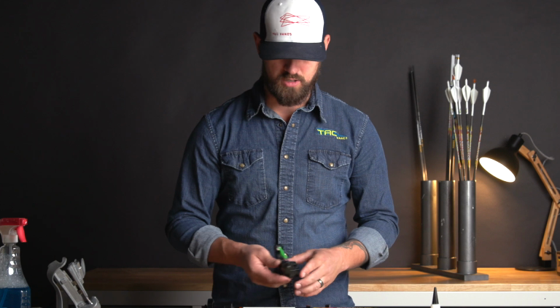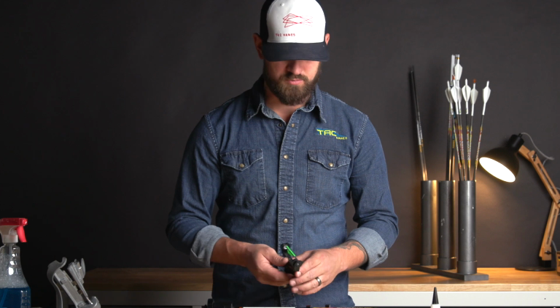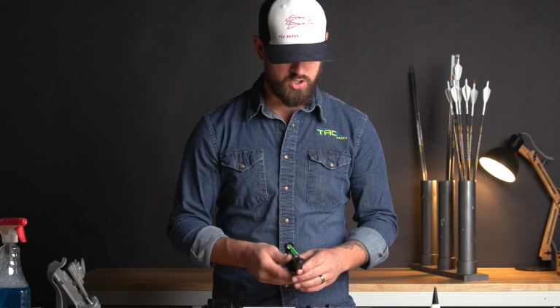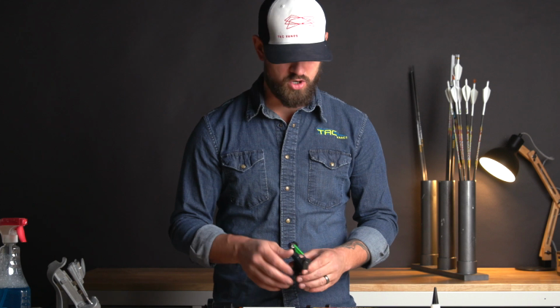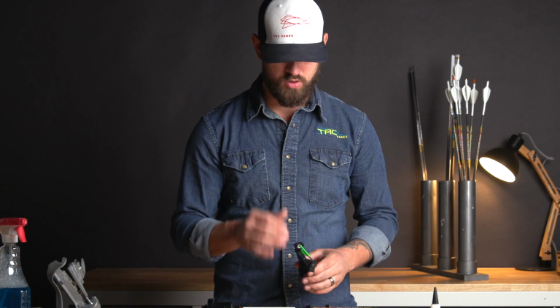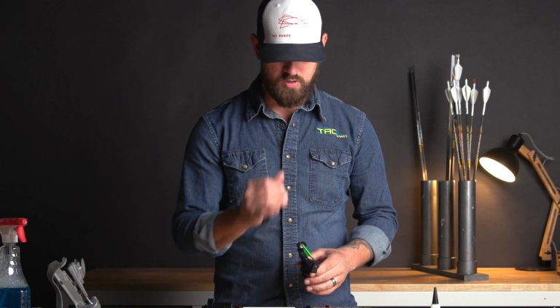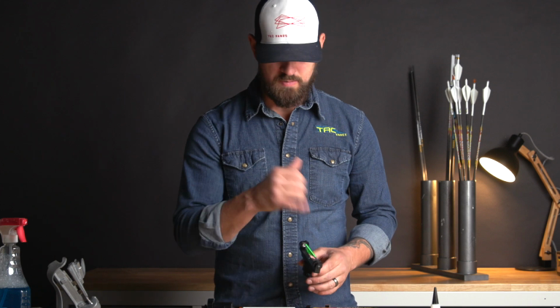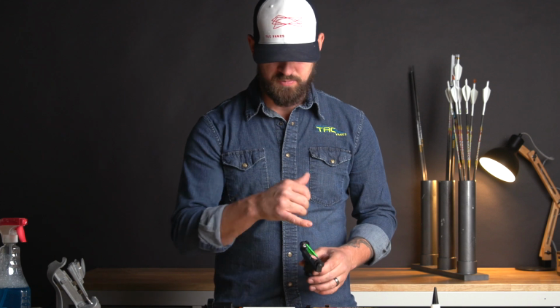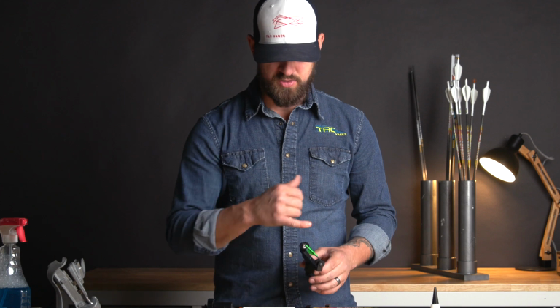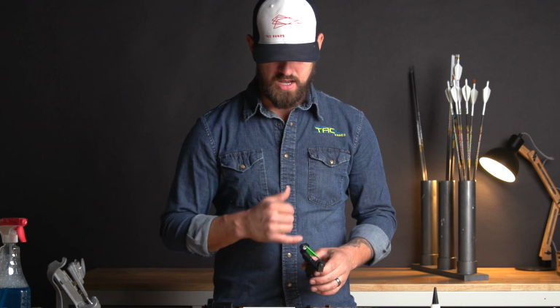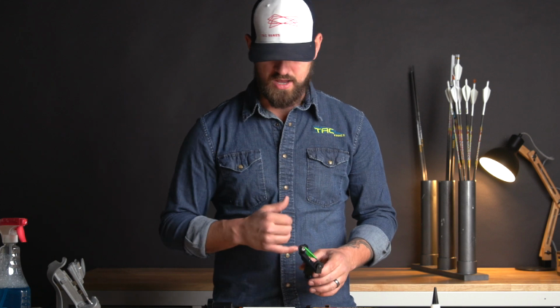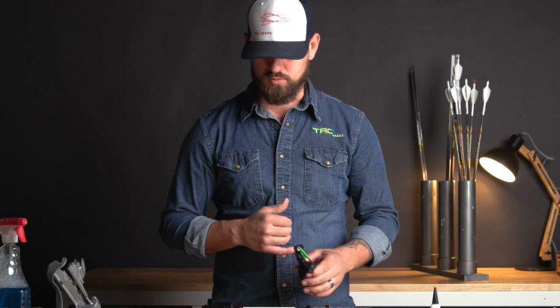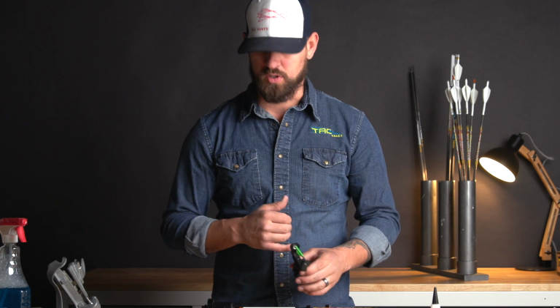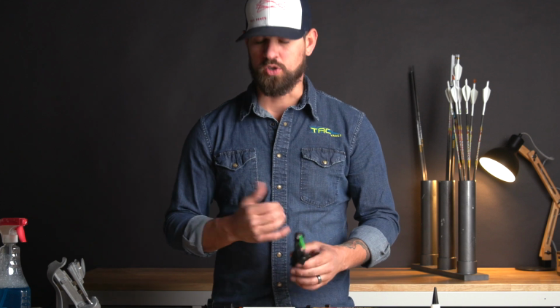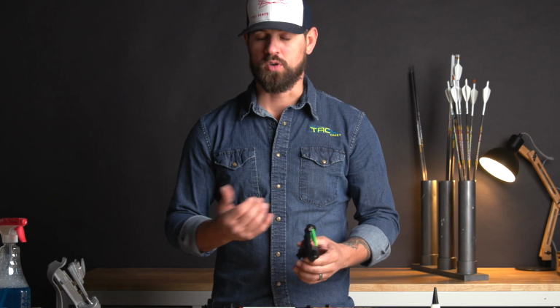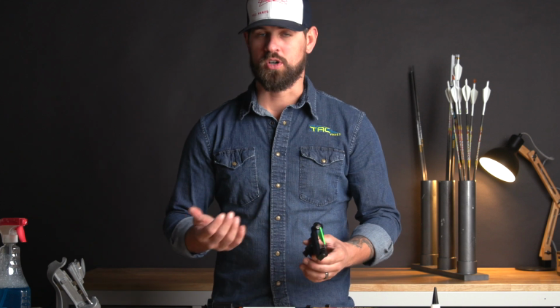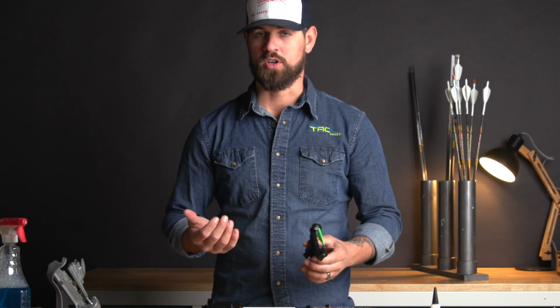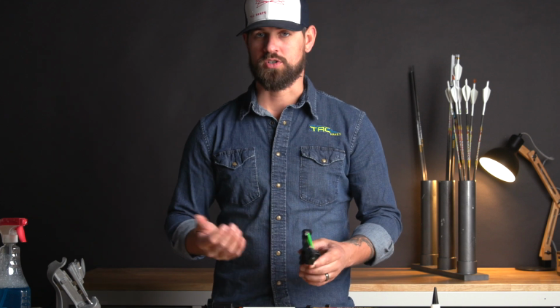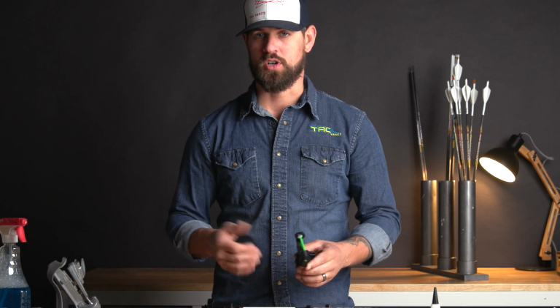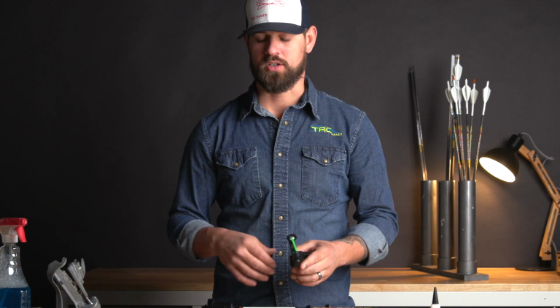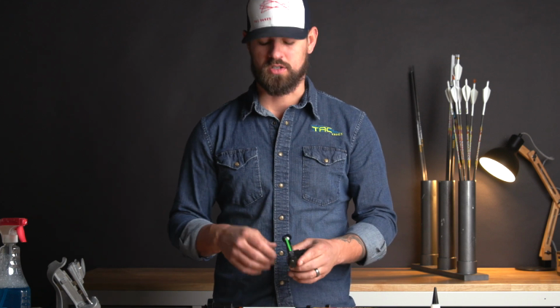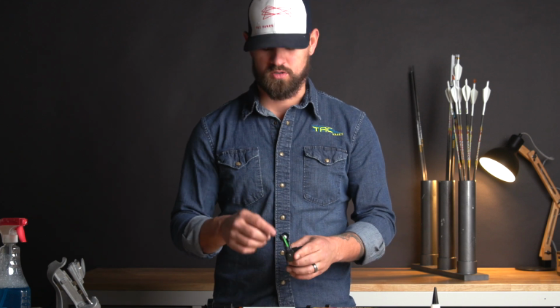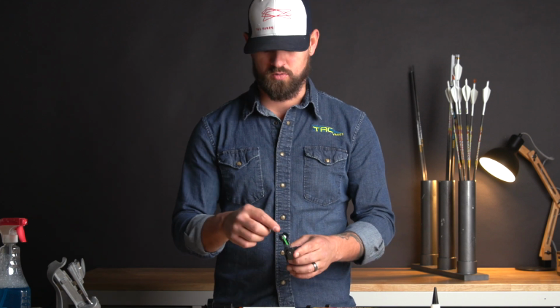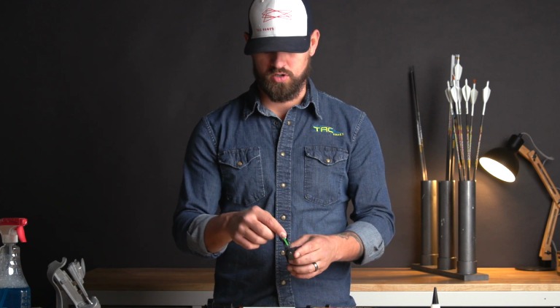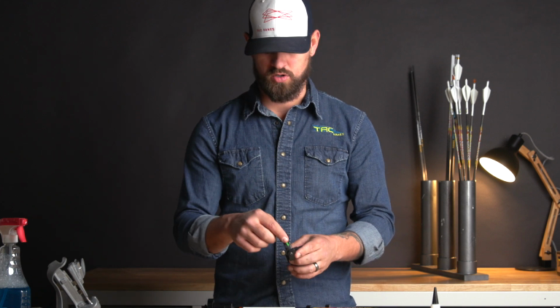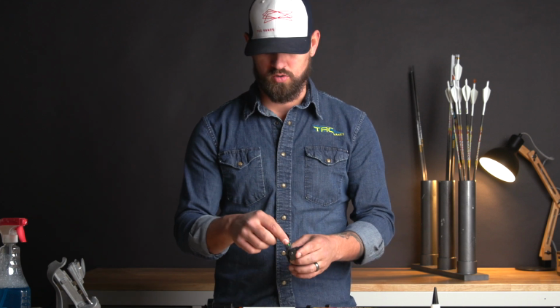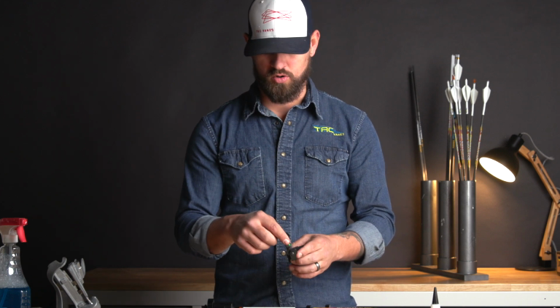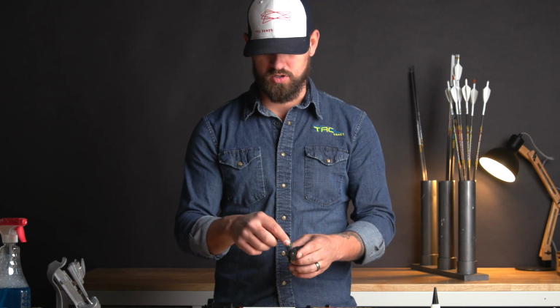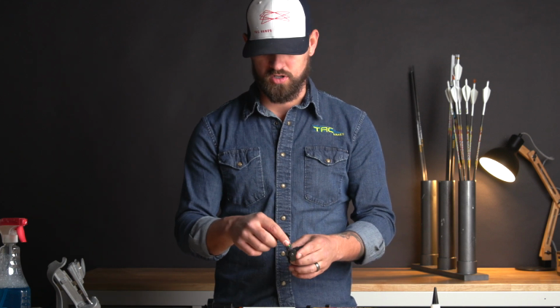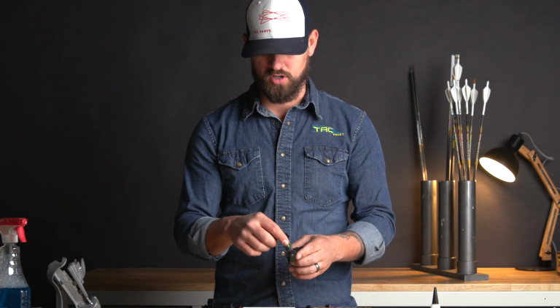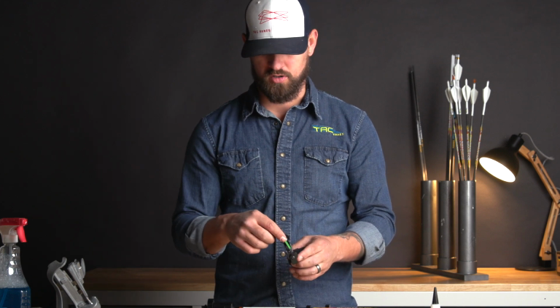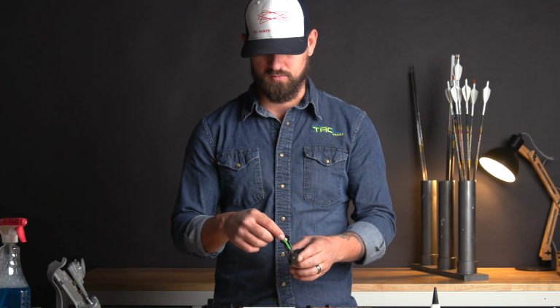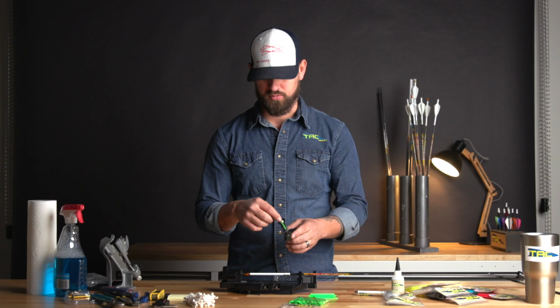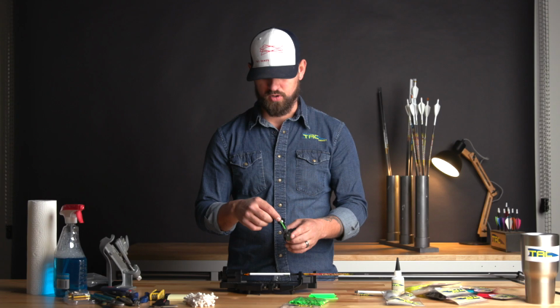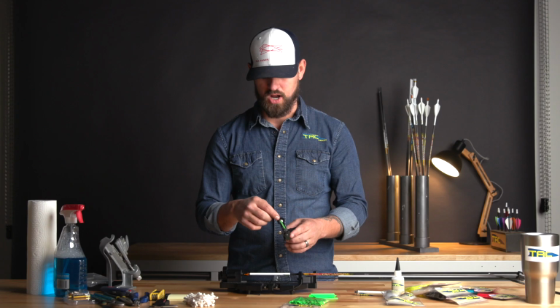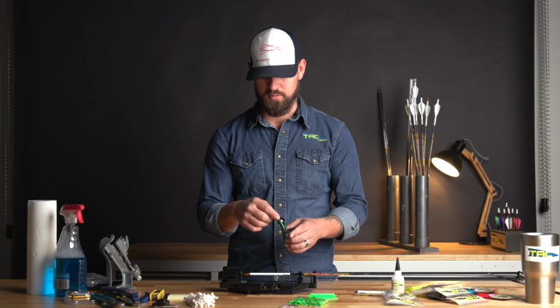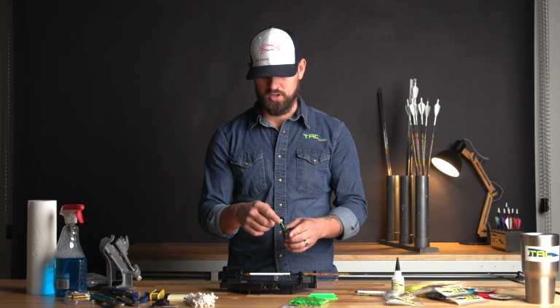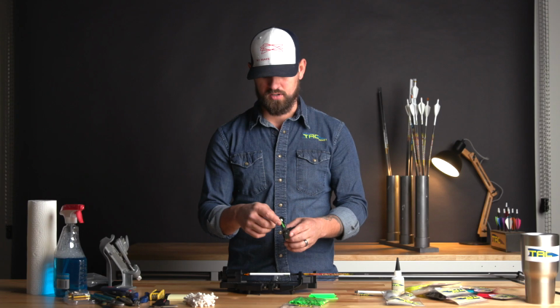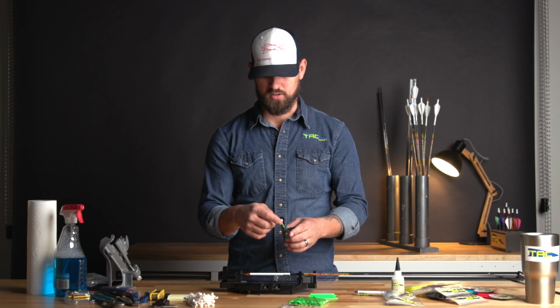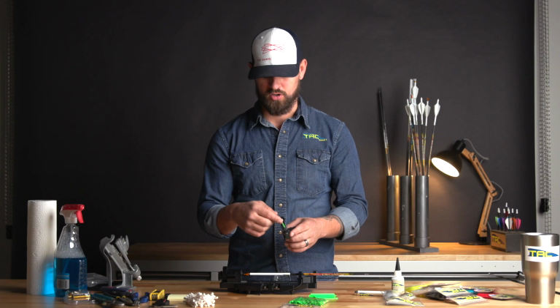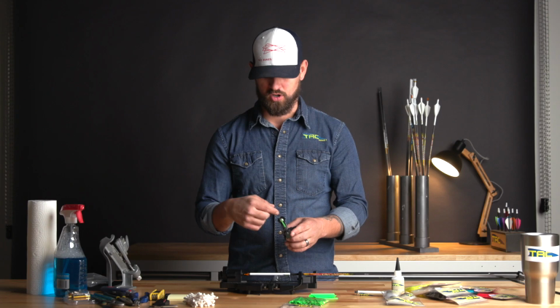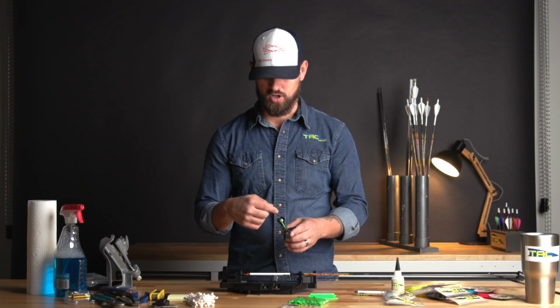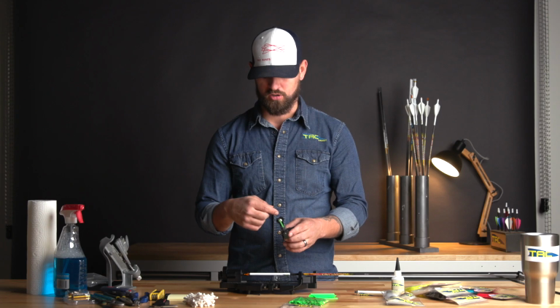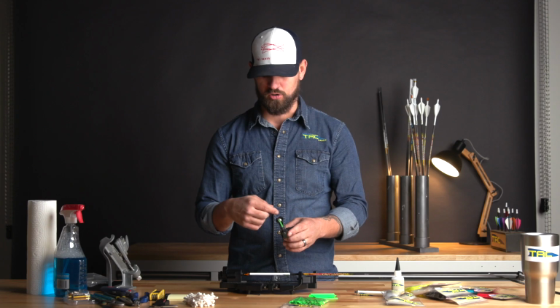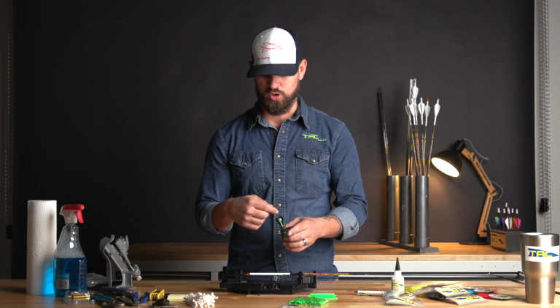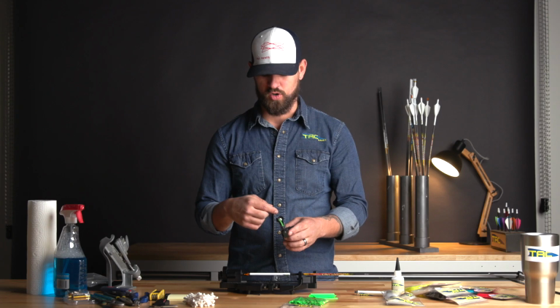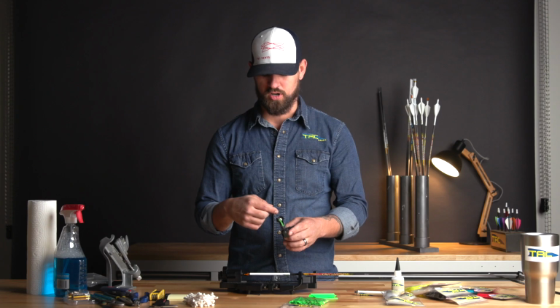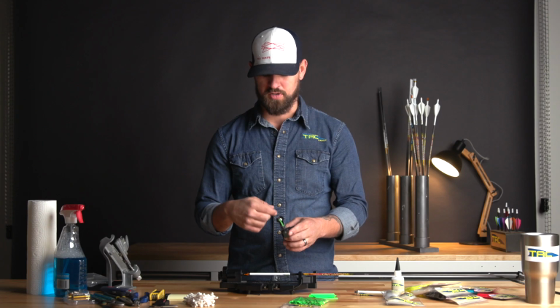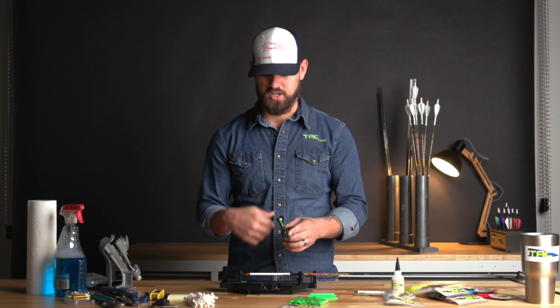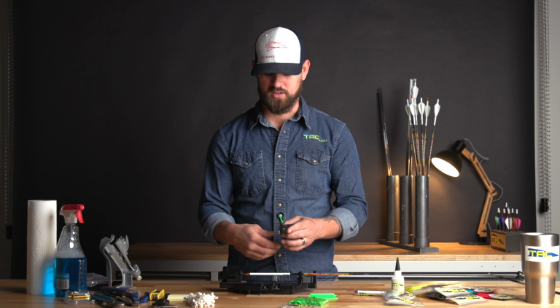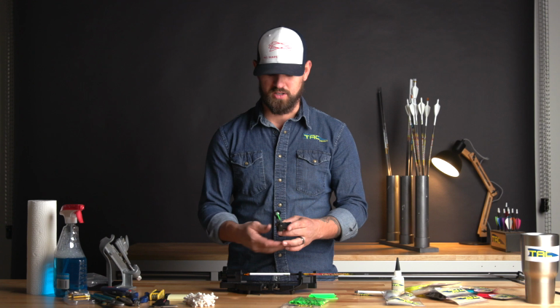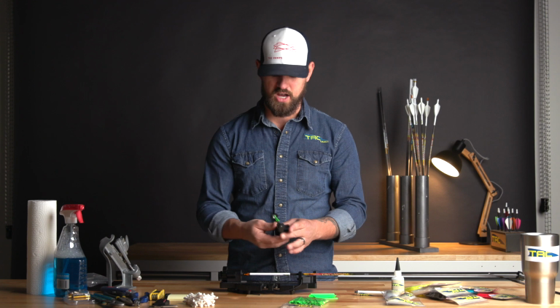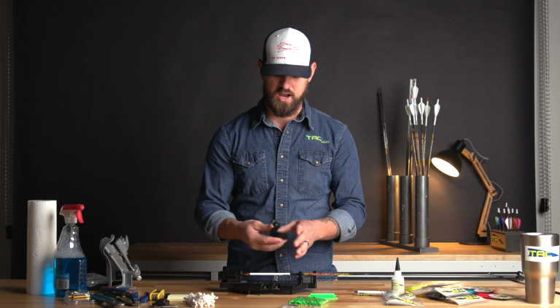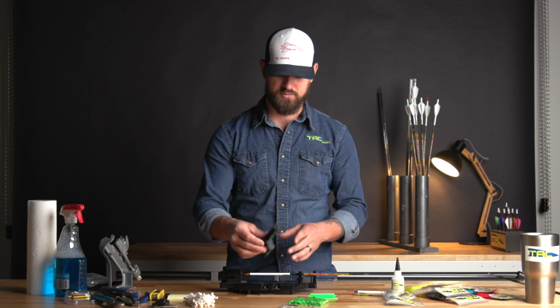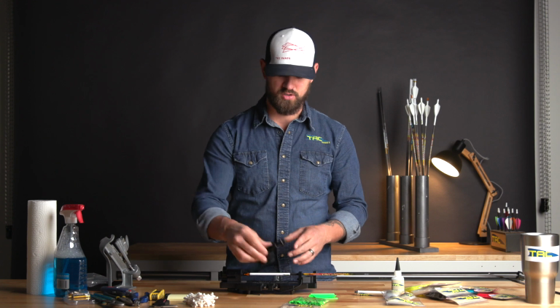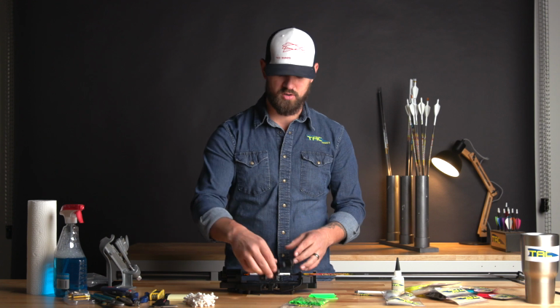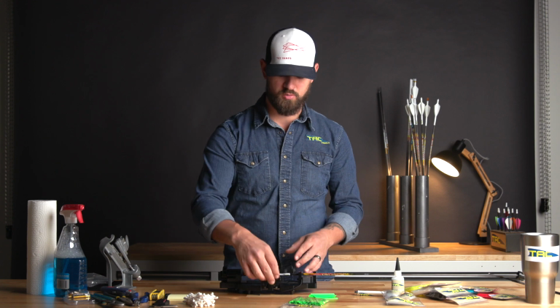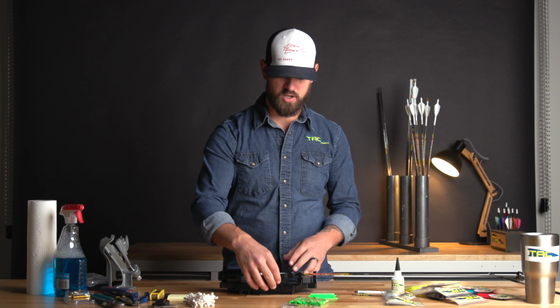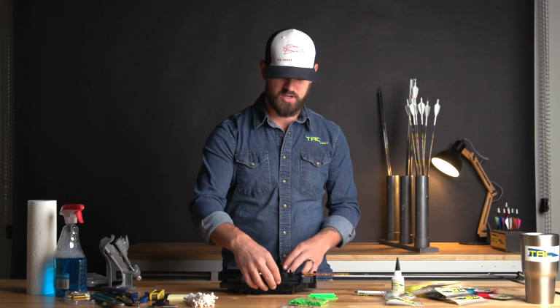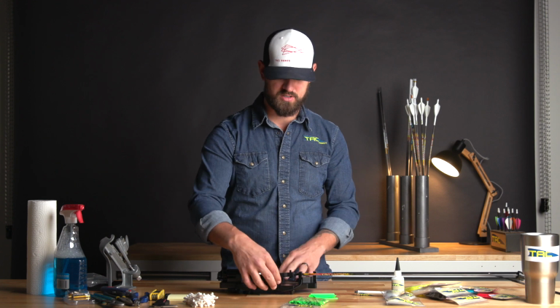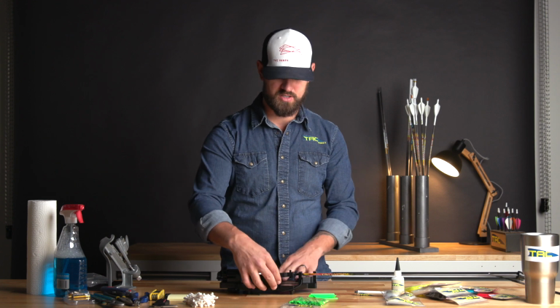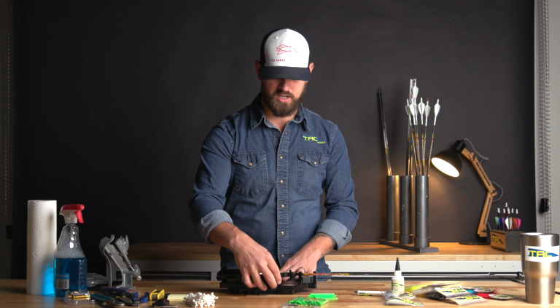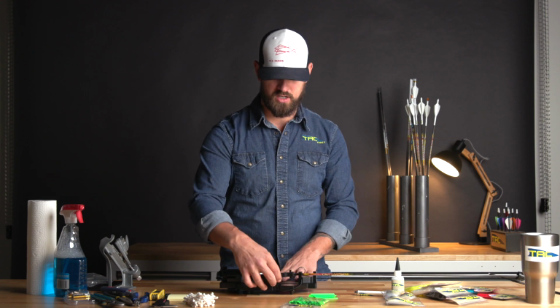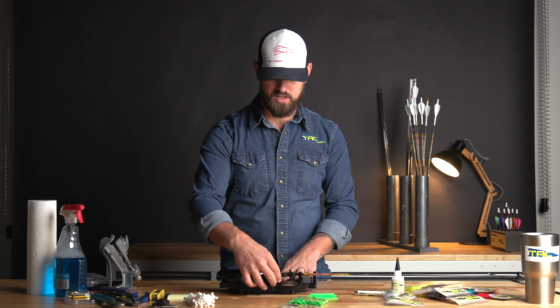As we do in our instructions, you're always going to prime it, you're going to glue it immediately after, and then we're going to stick it.